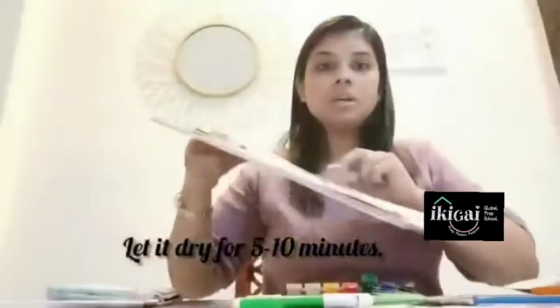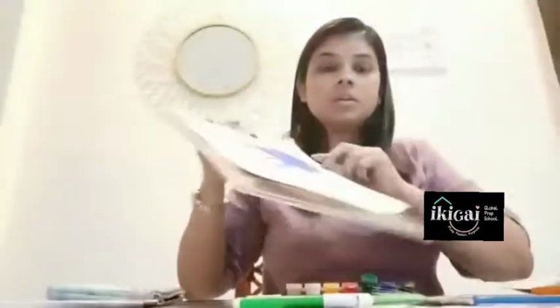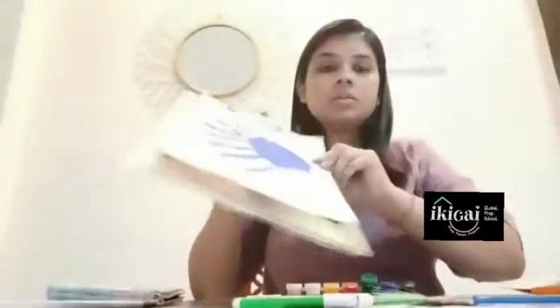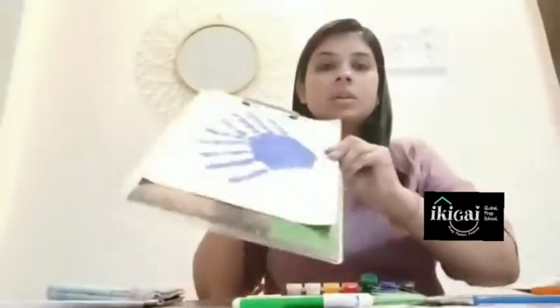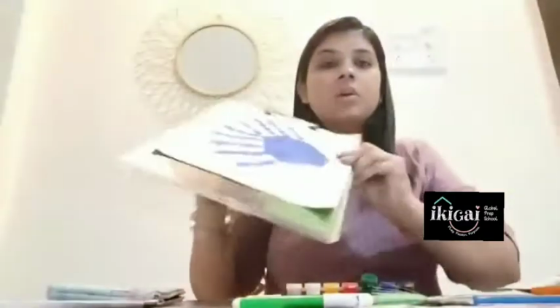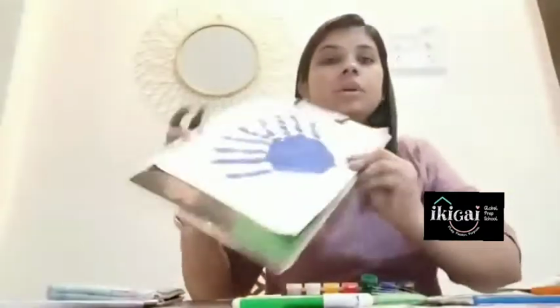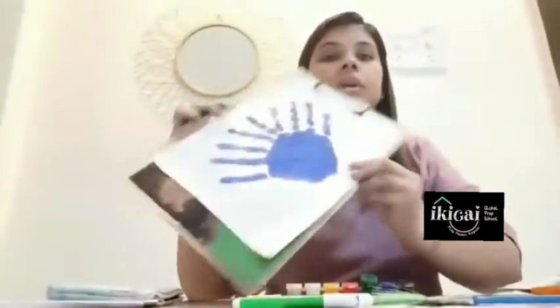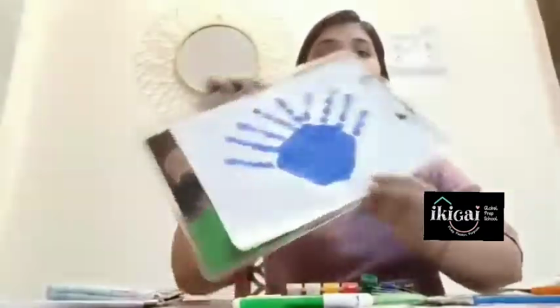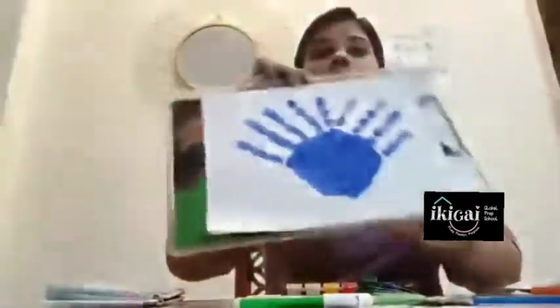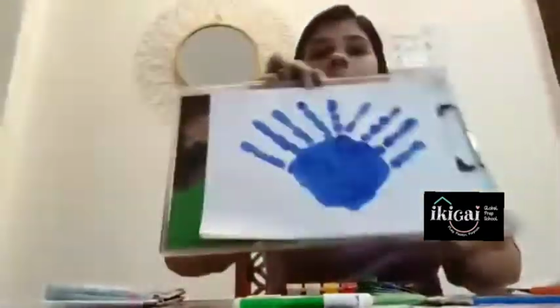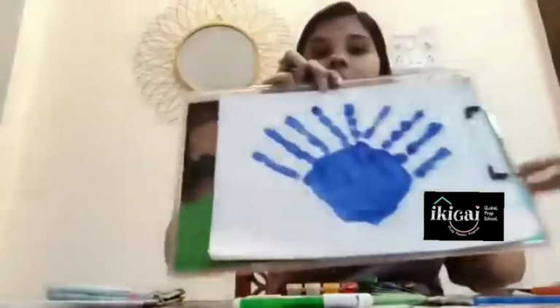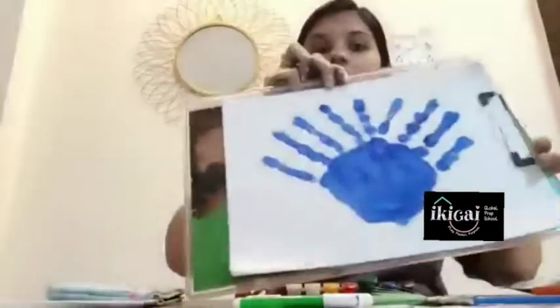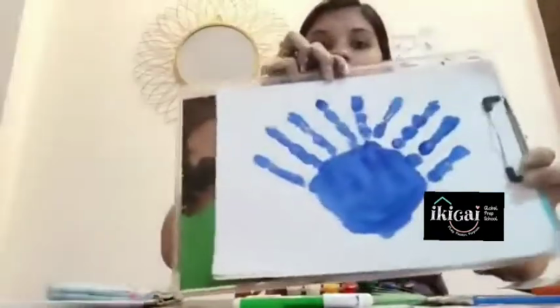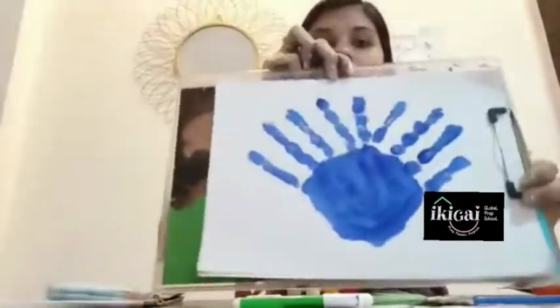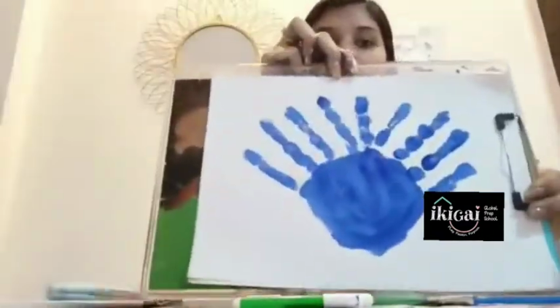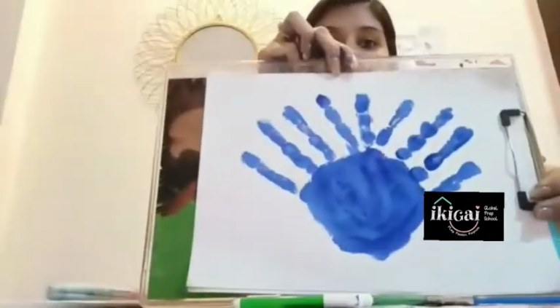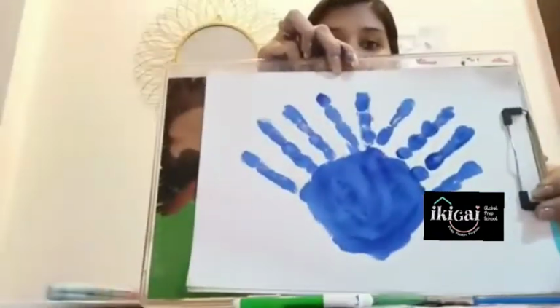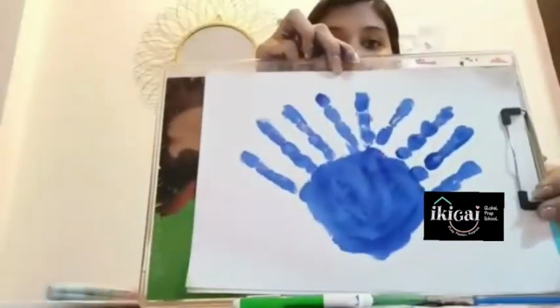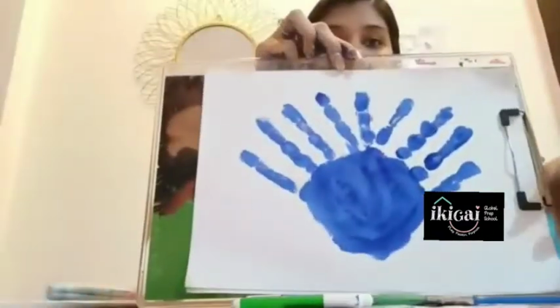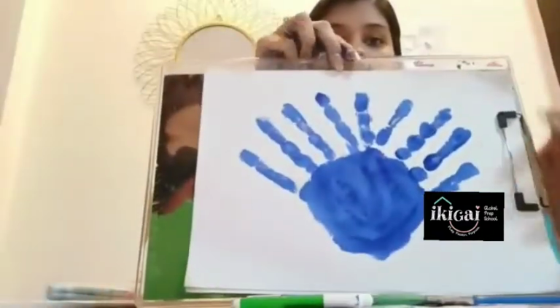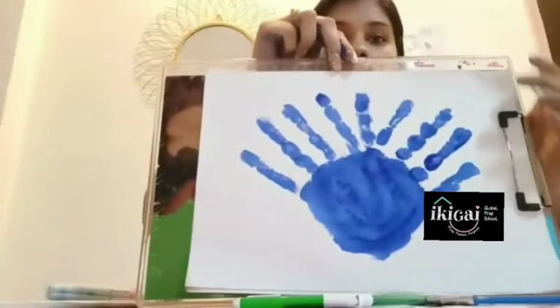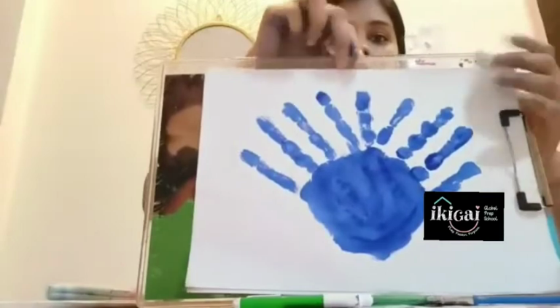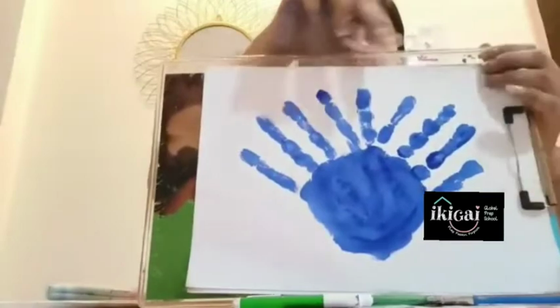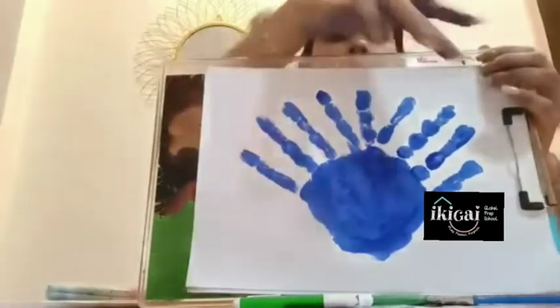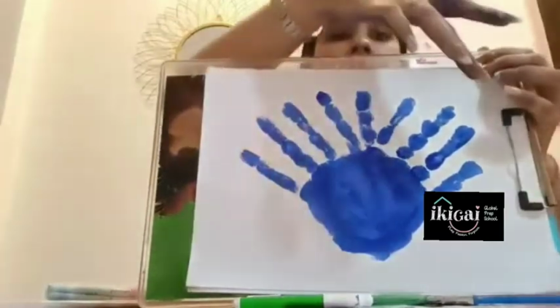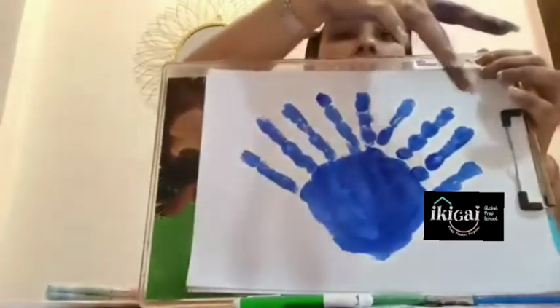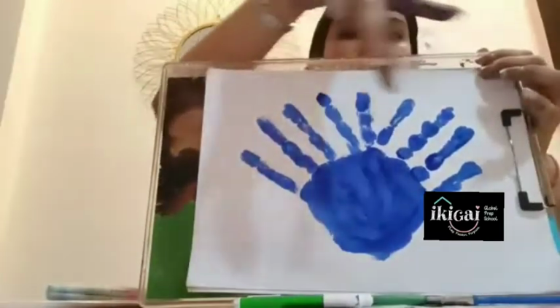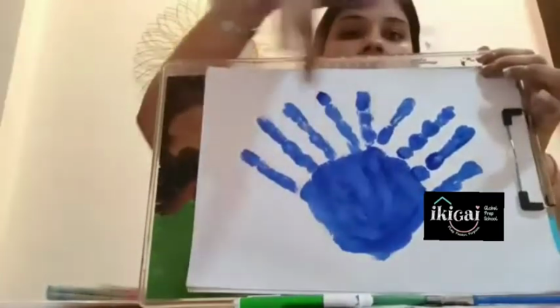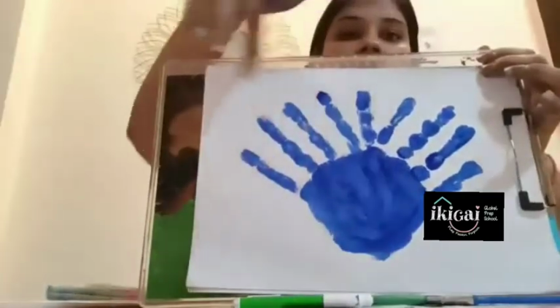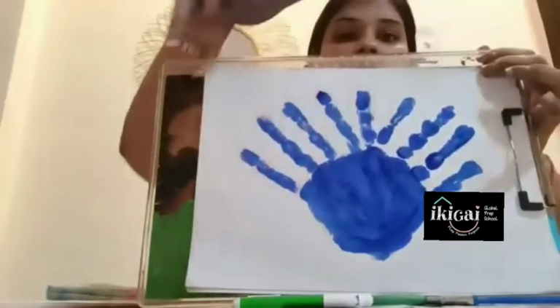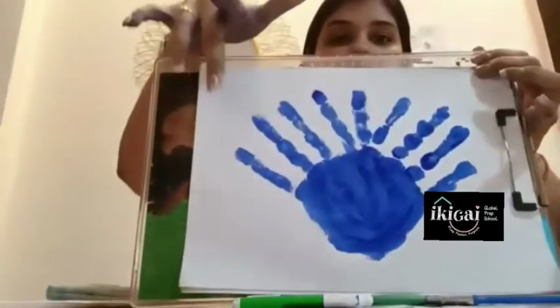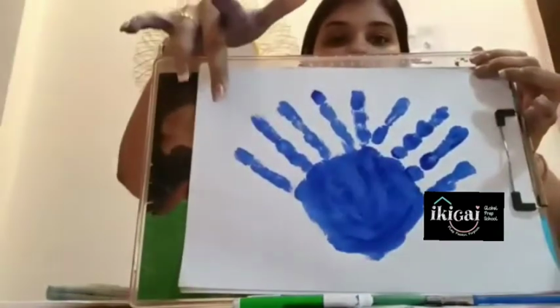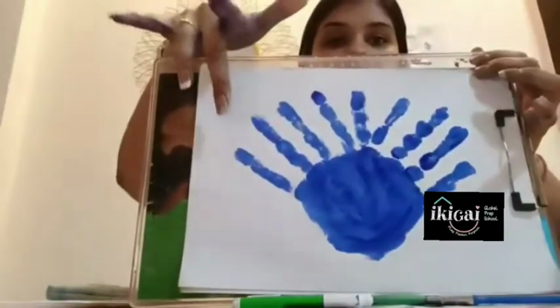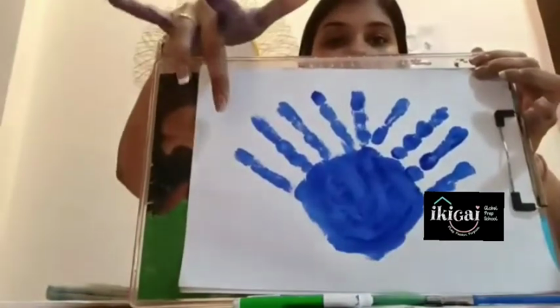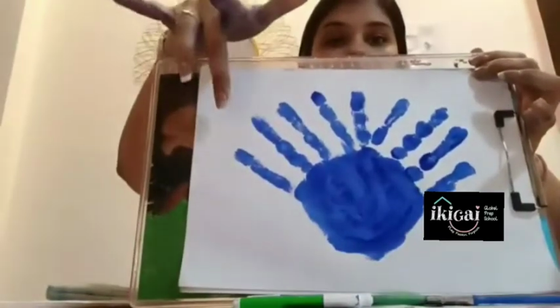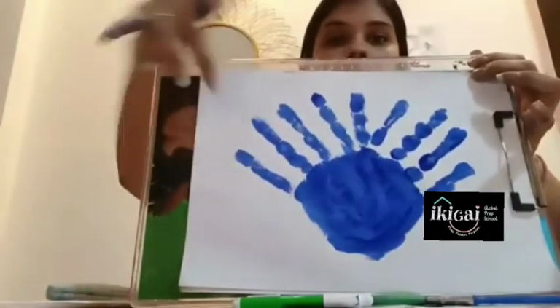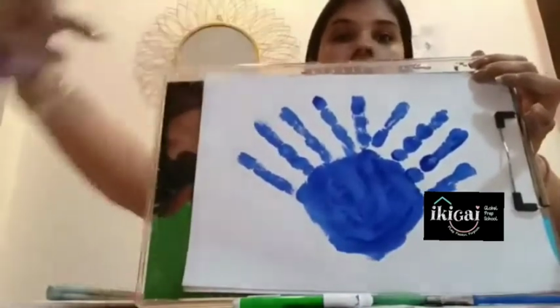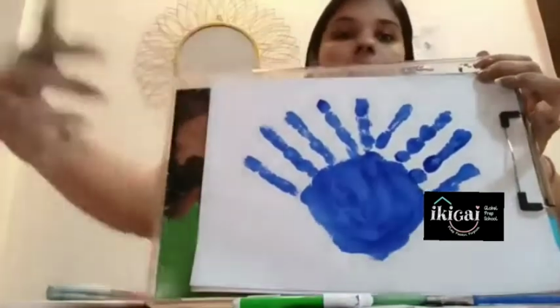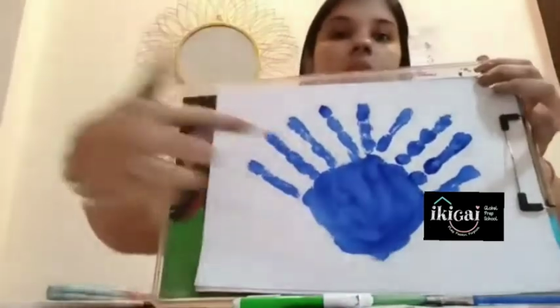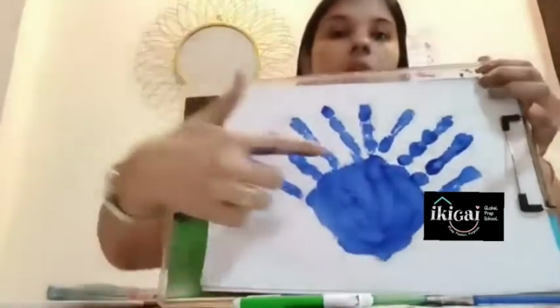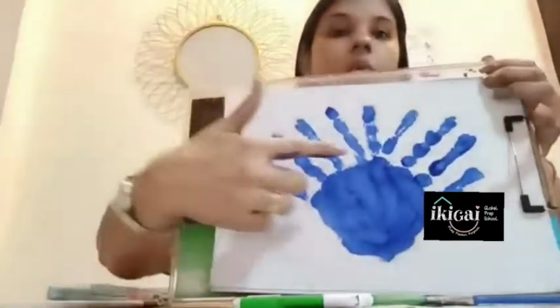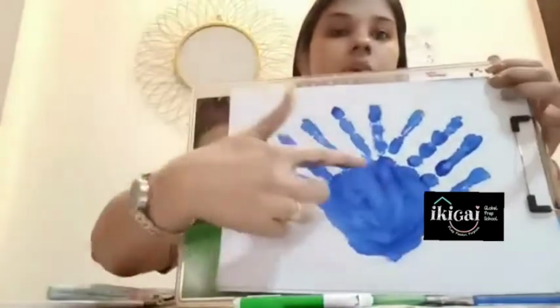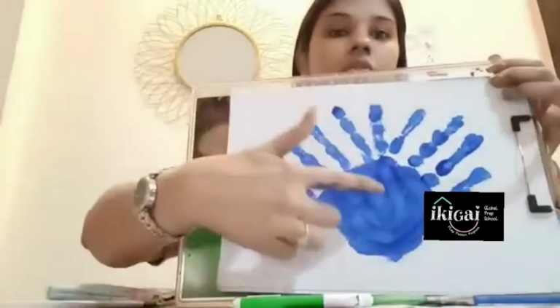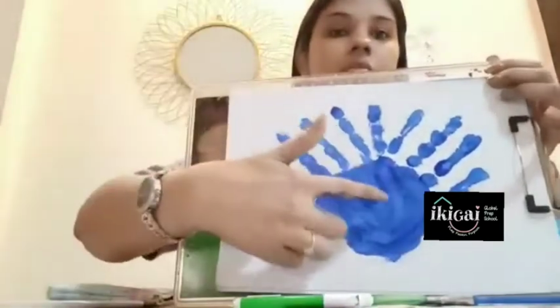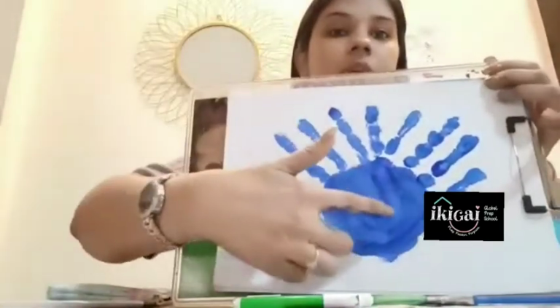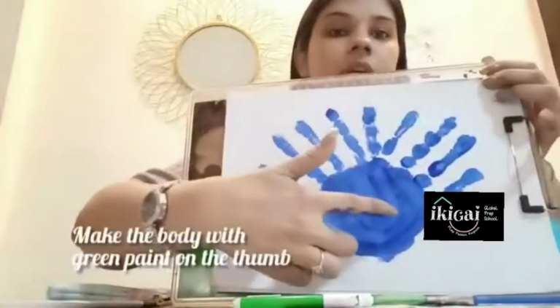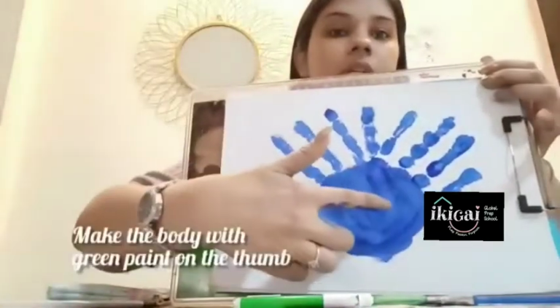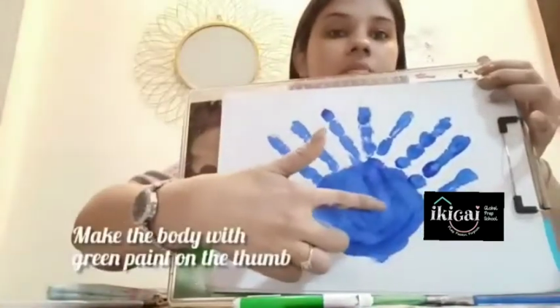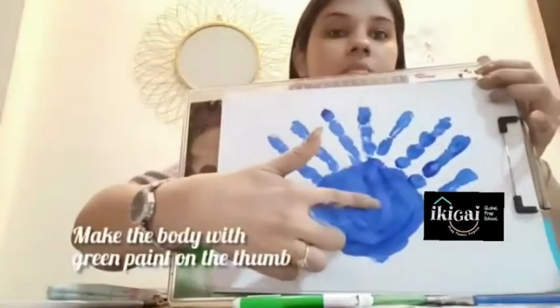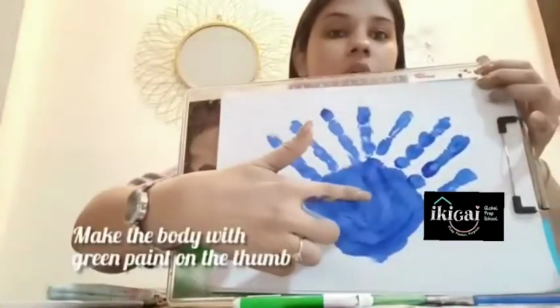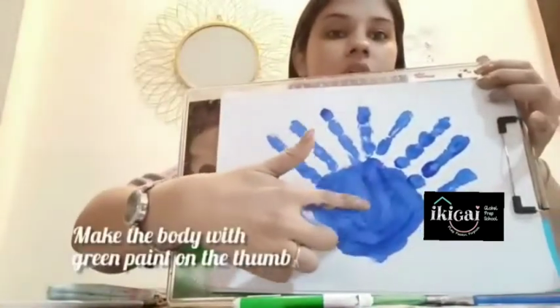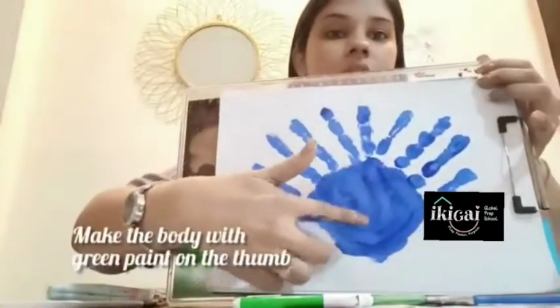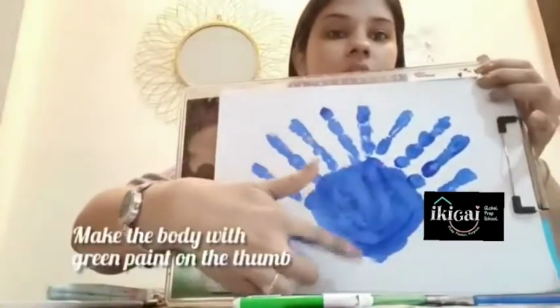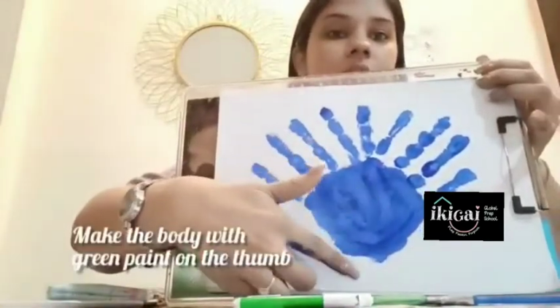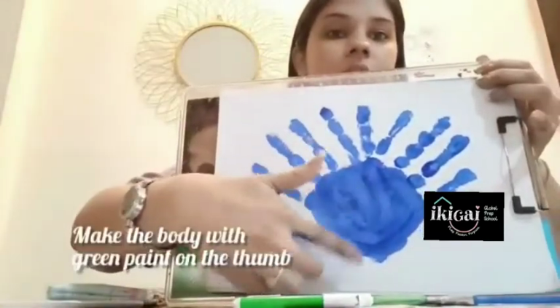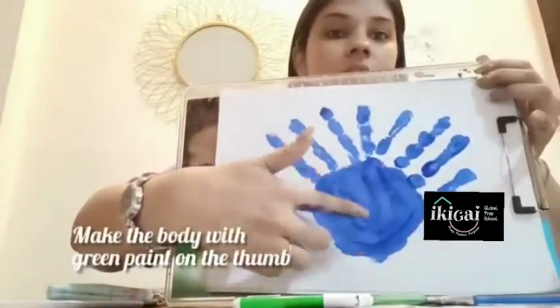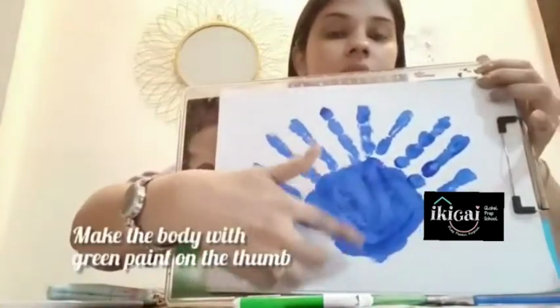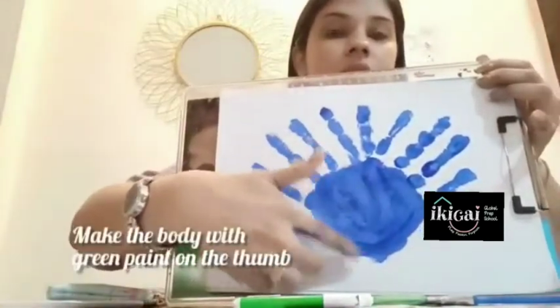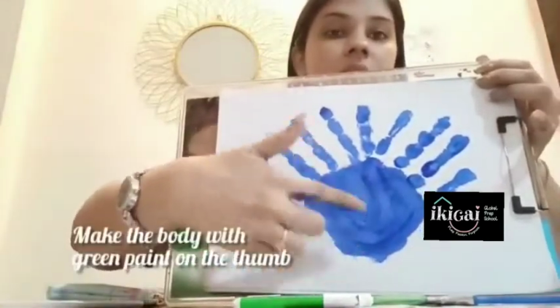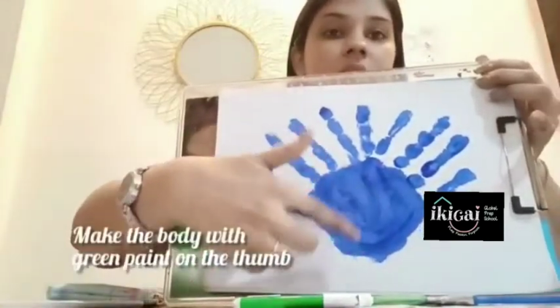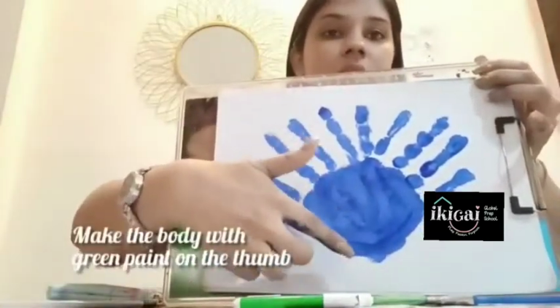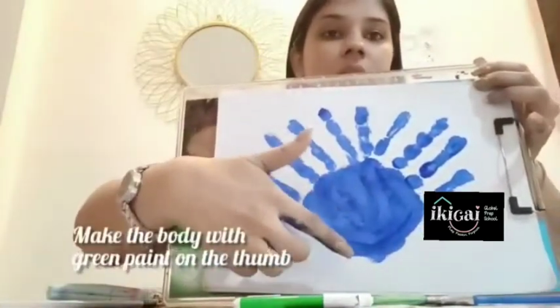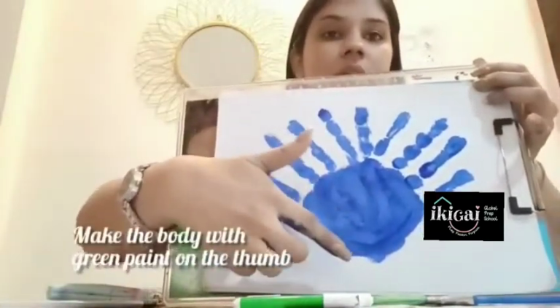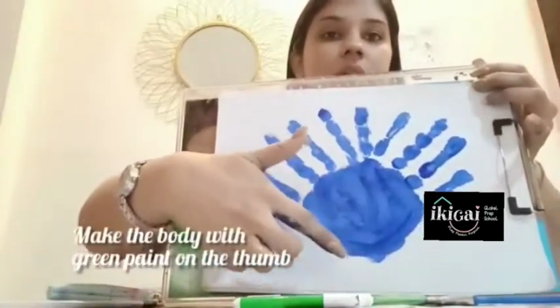Now that our paint has dried up and our pickups are ready, we are going to make its body here with a green colour.